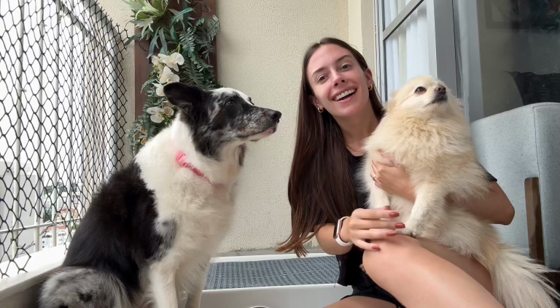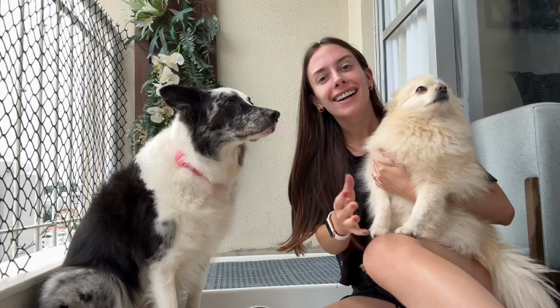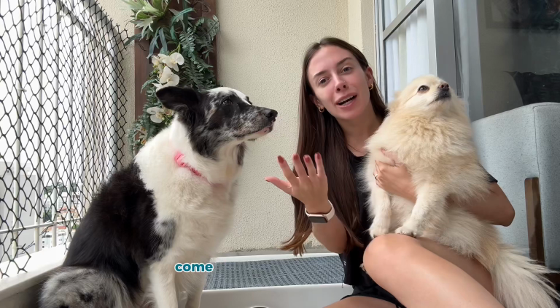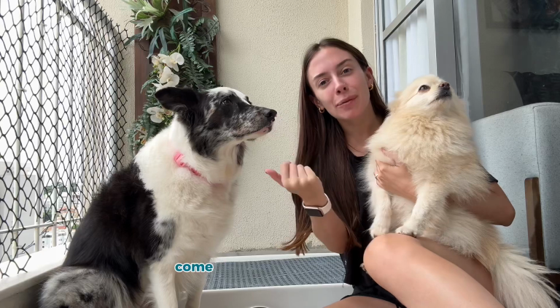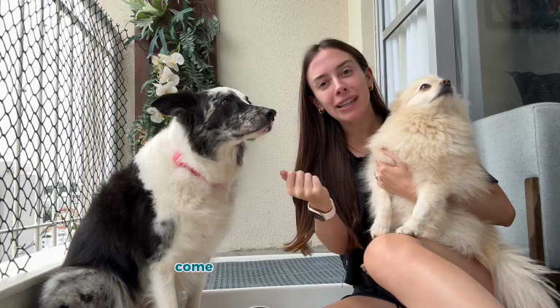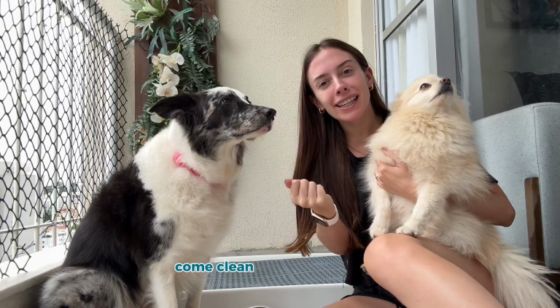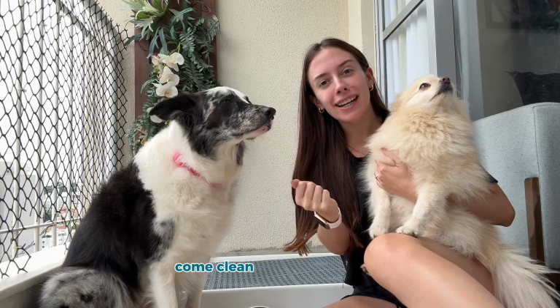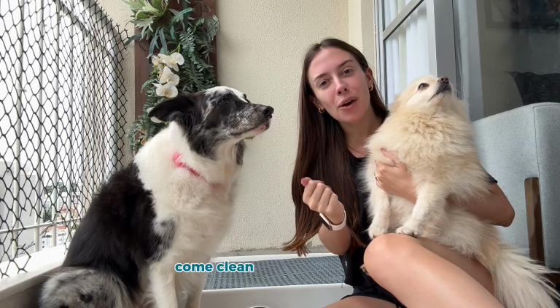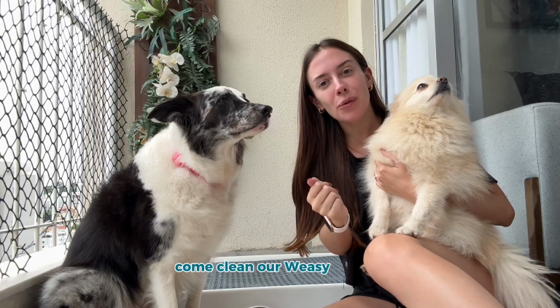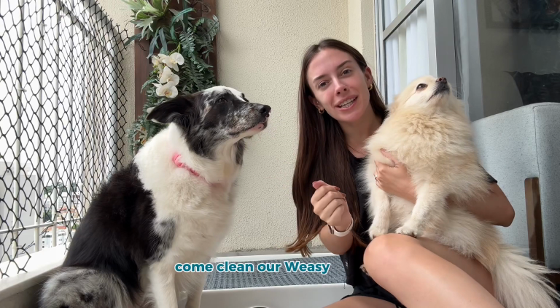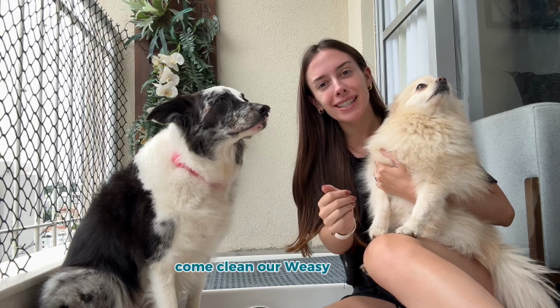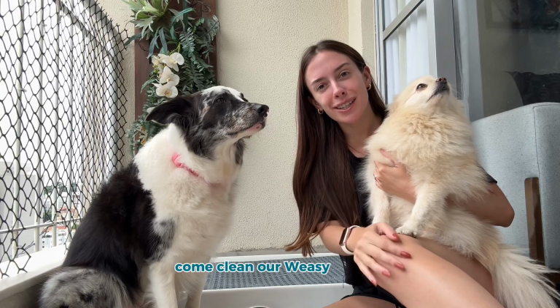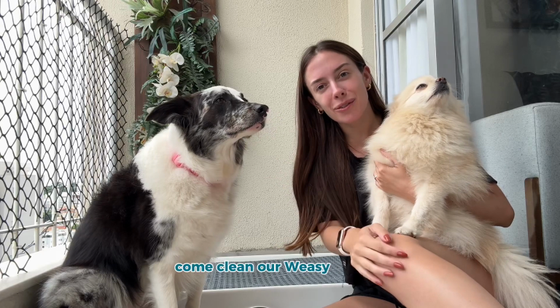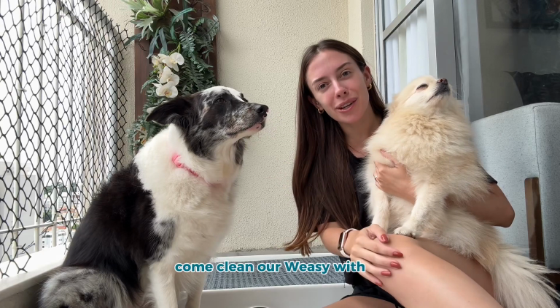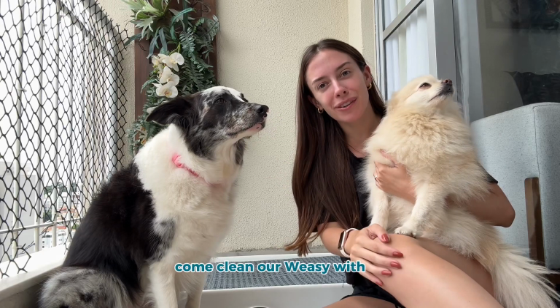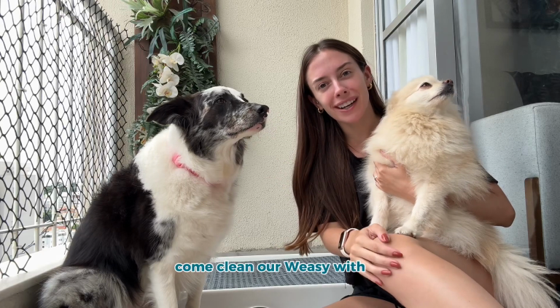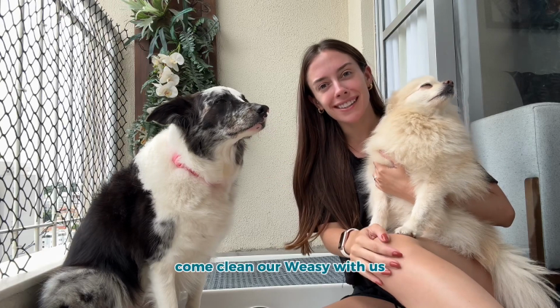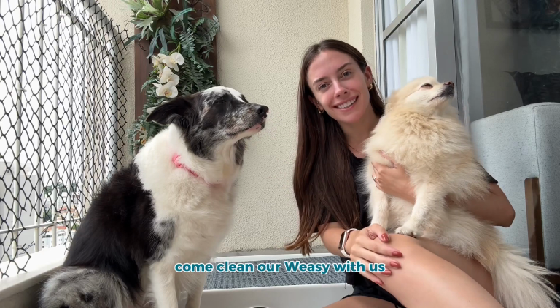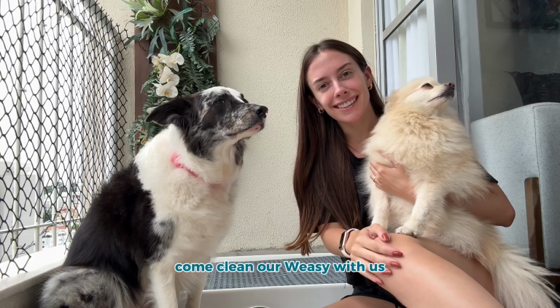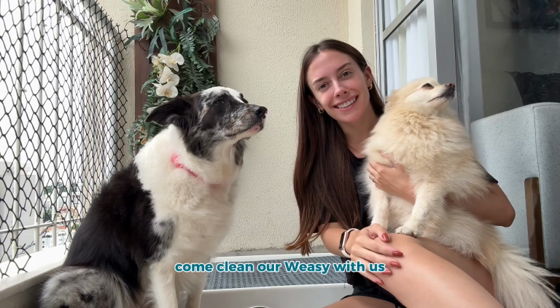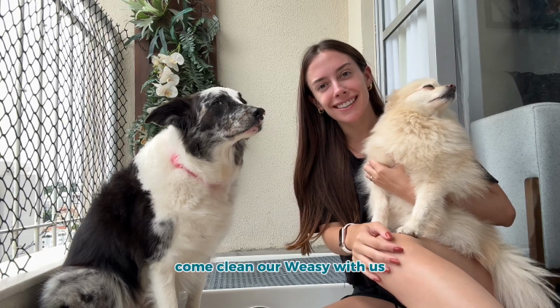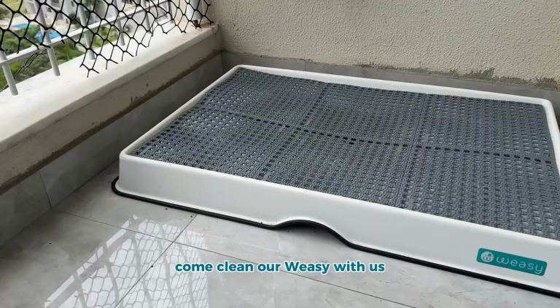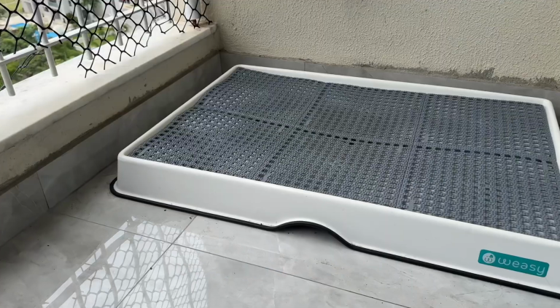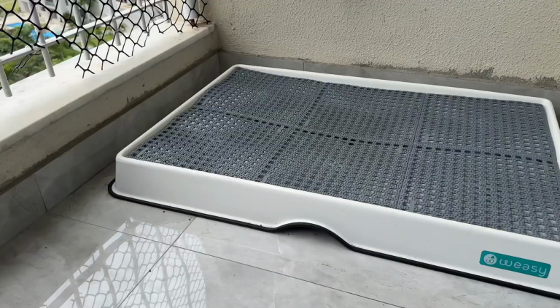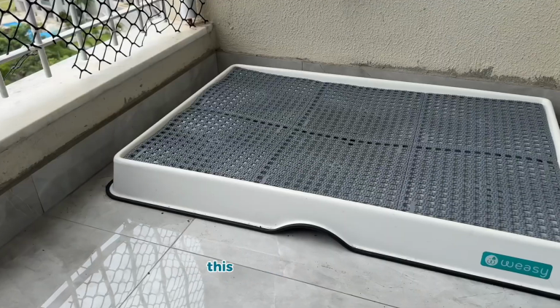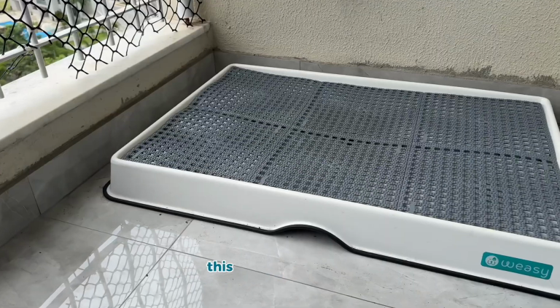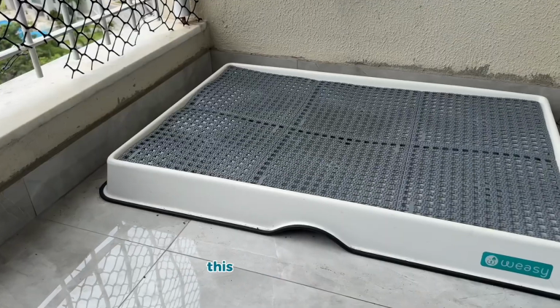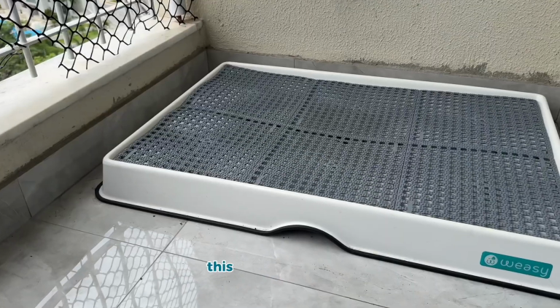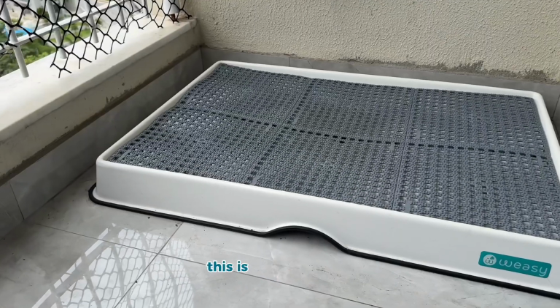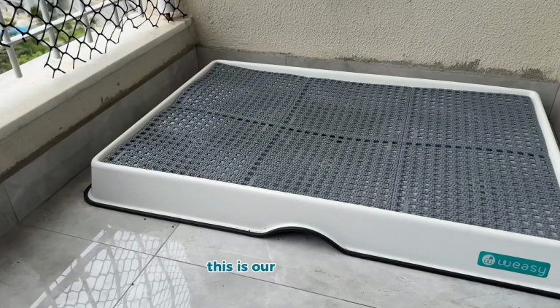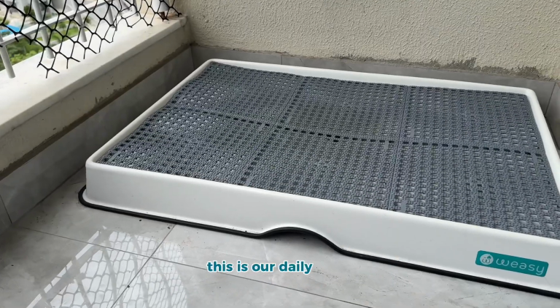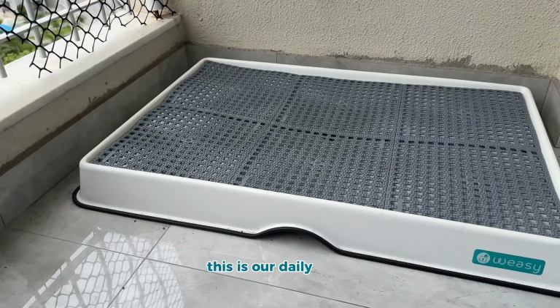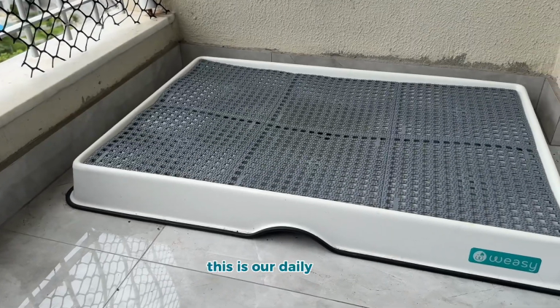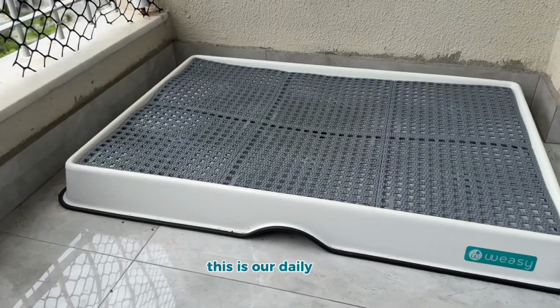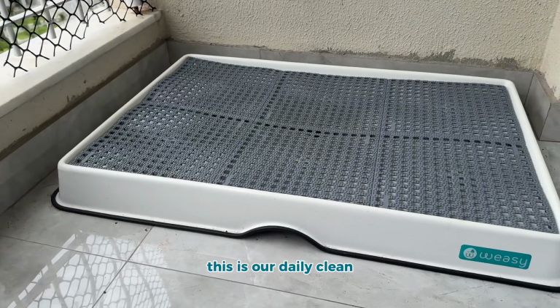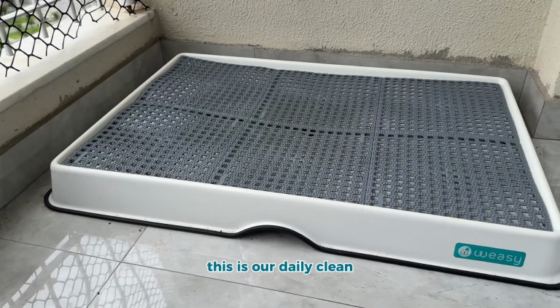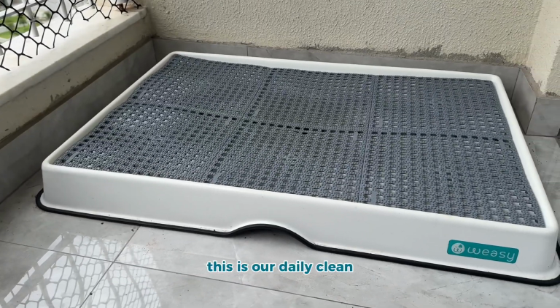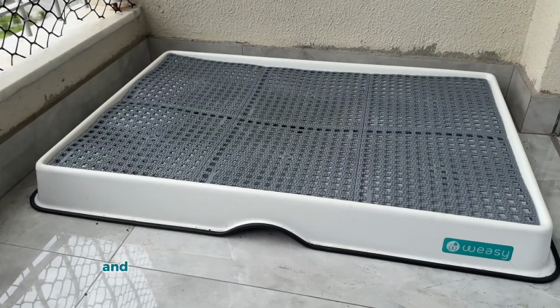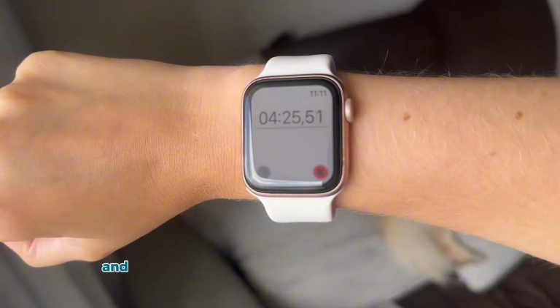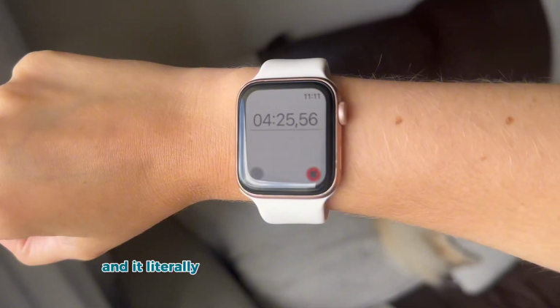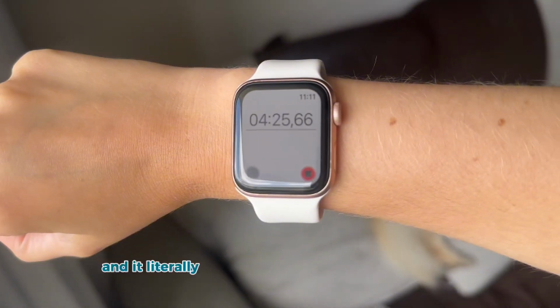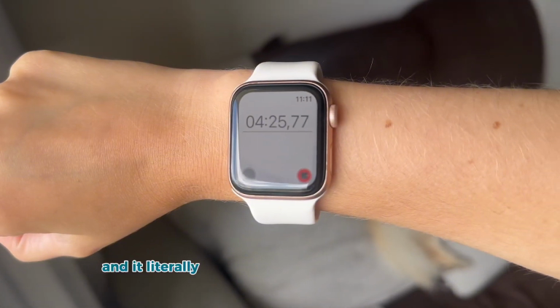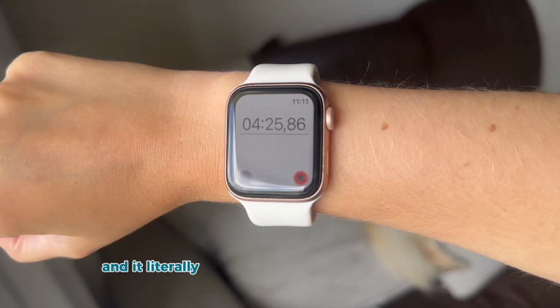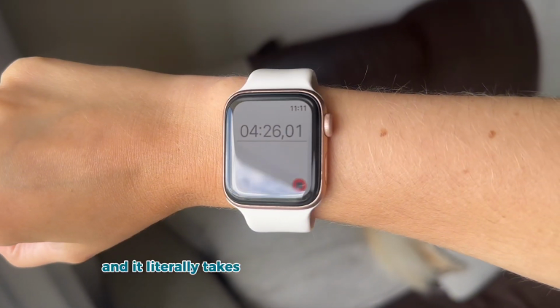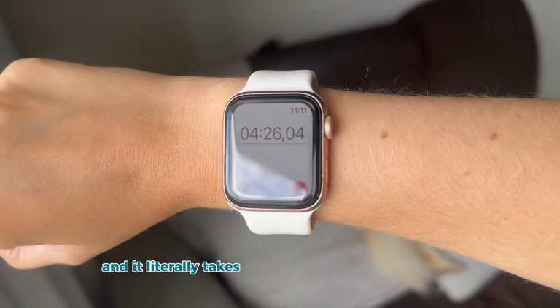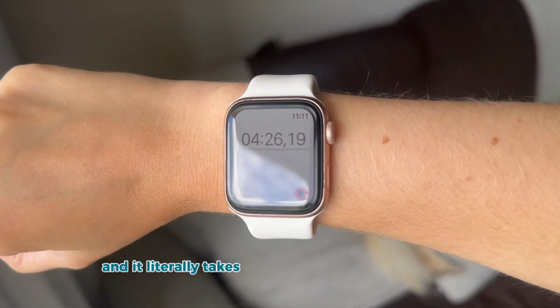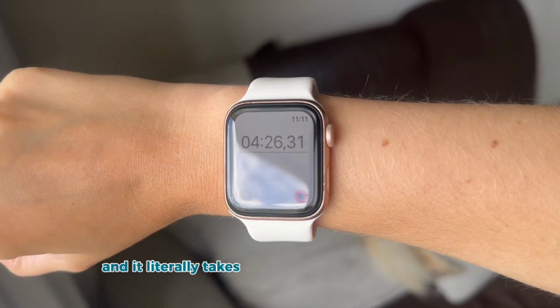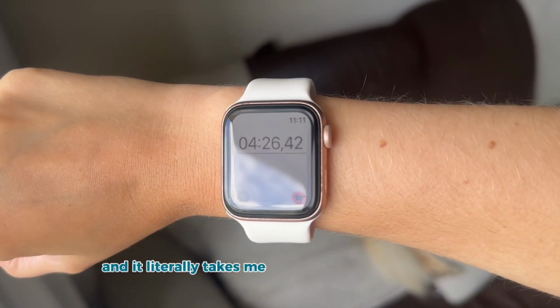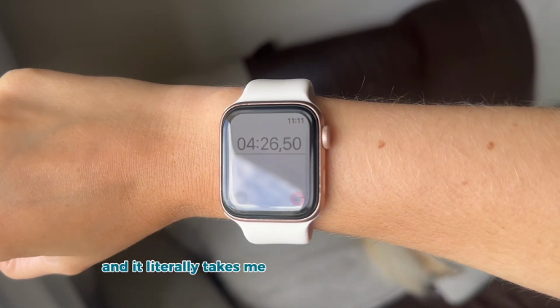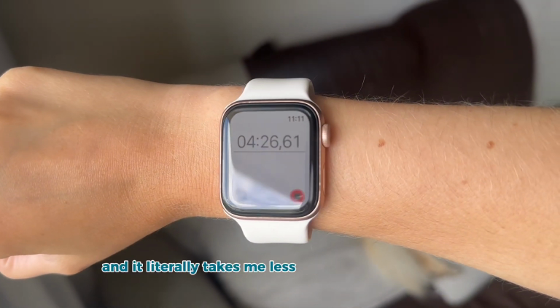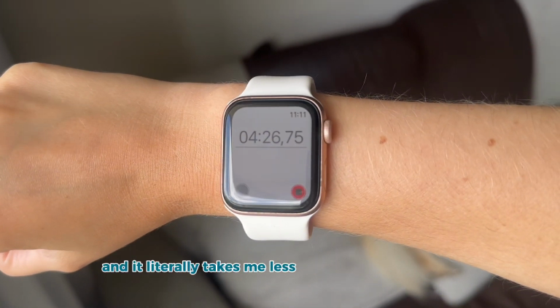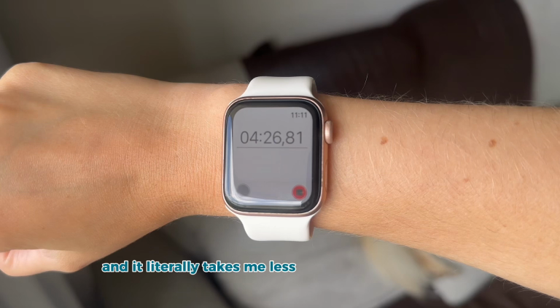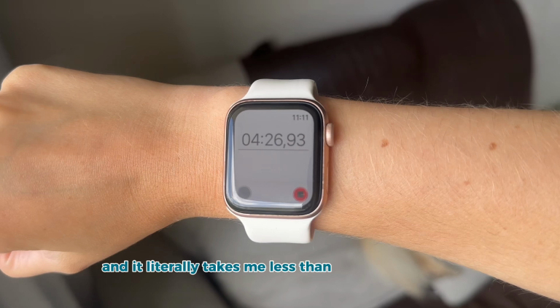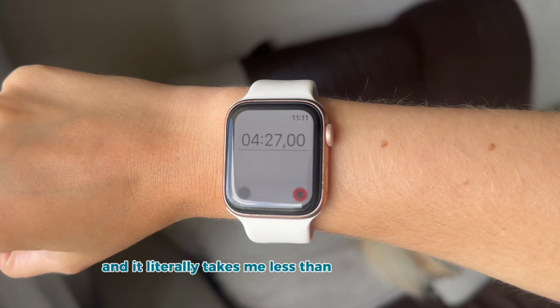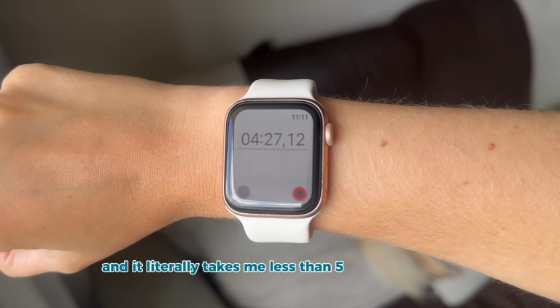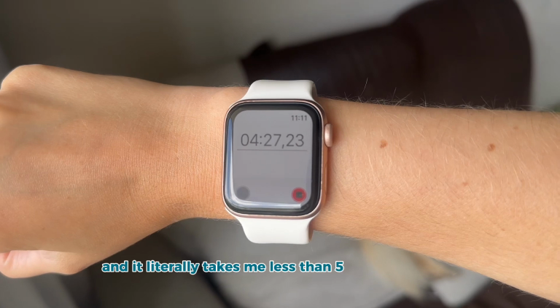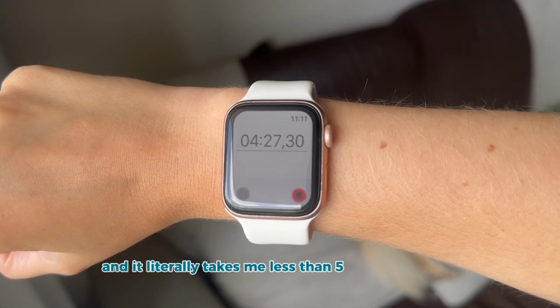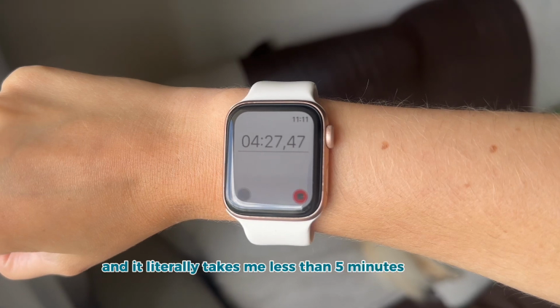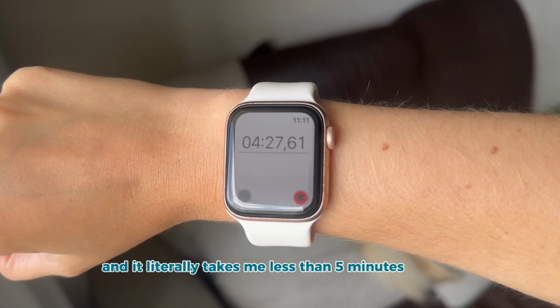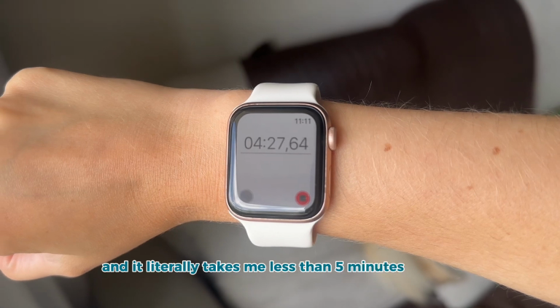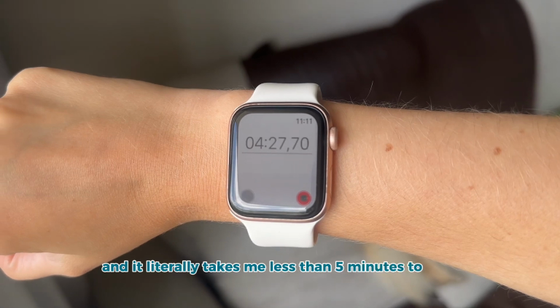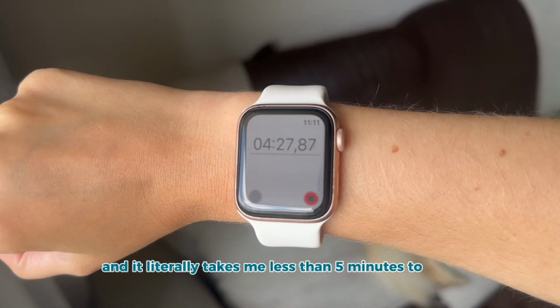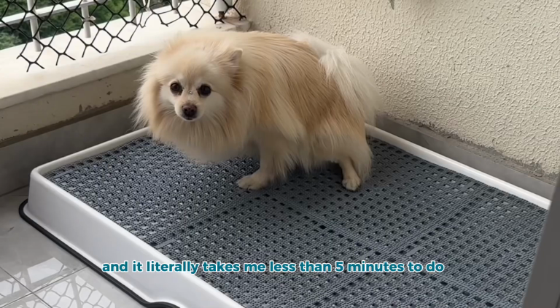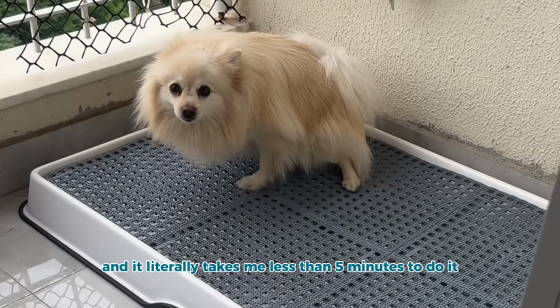Come clean our Wheezy with us. This is our daily clean and it literally takes me less than five minutes to do it.